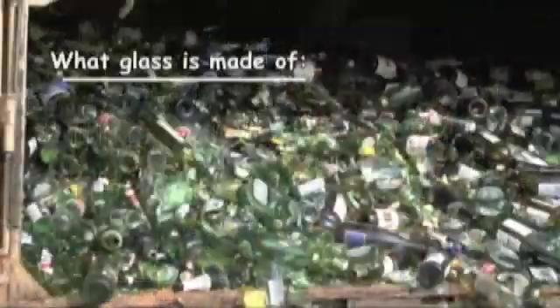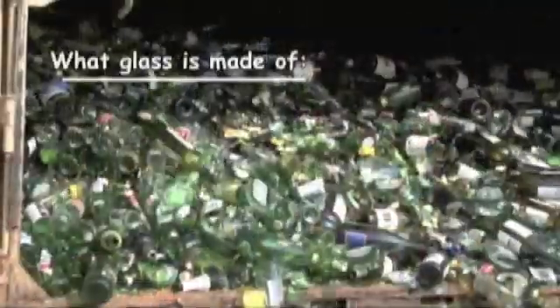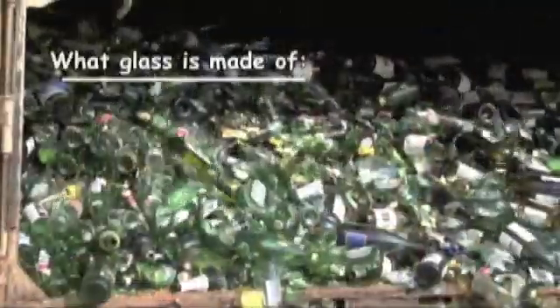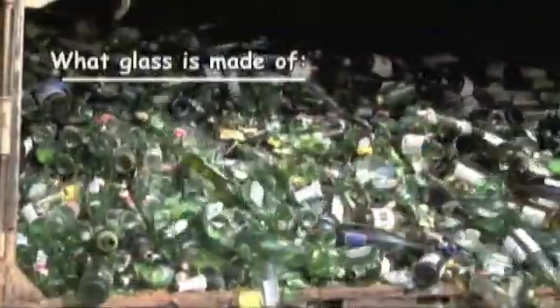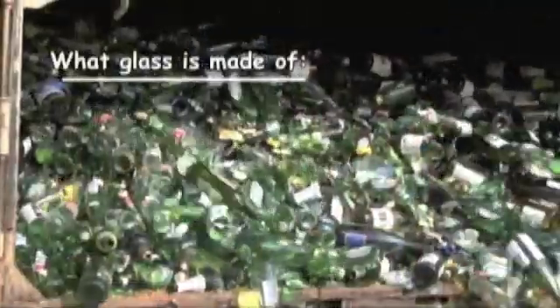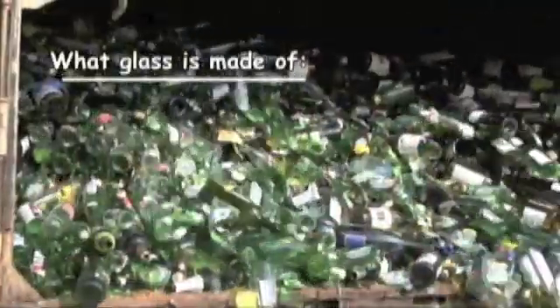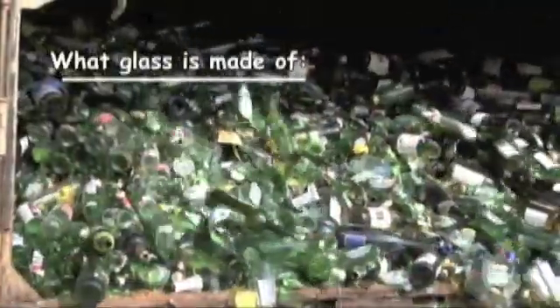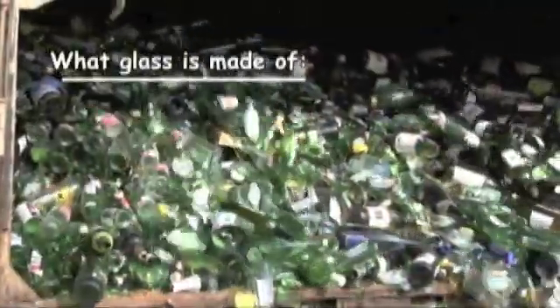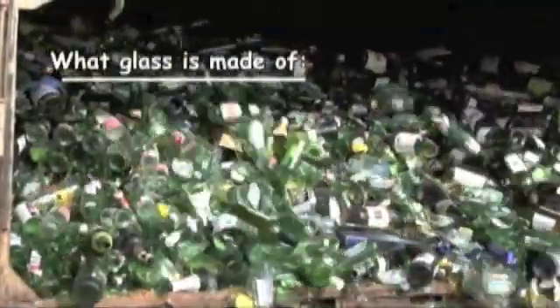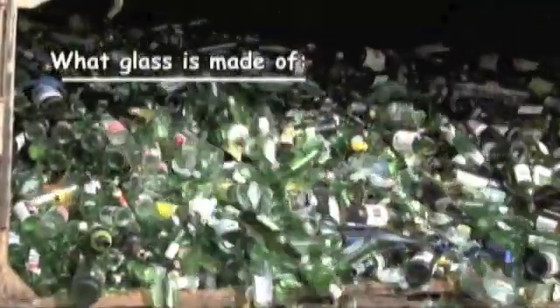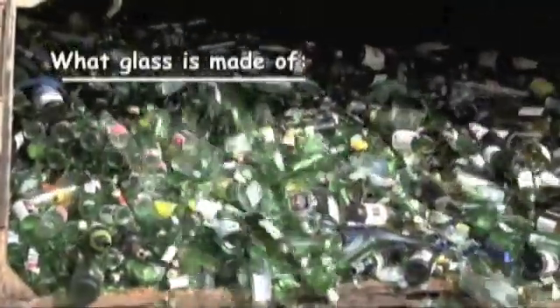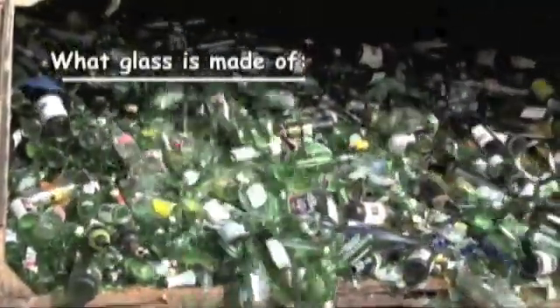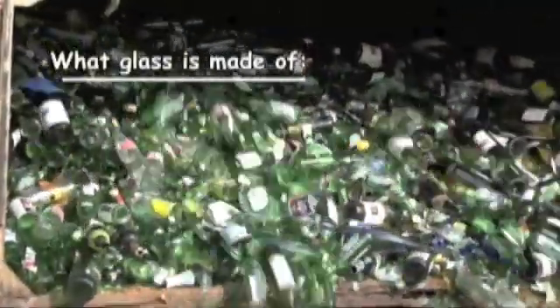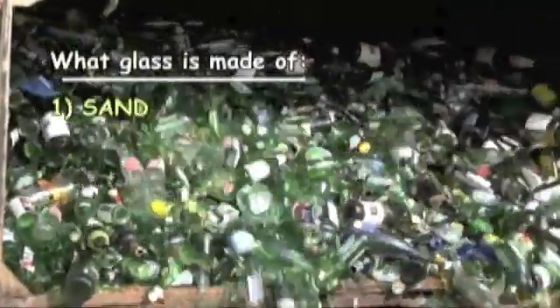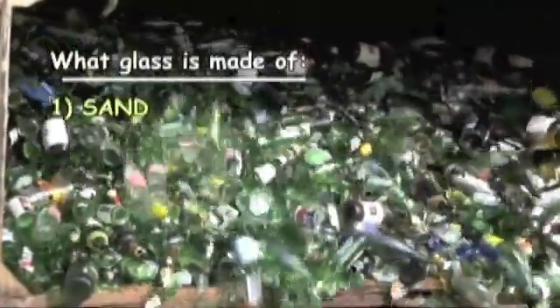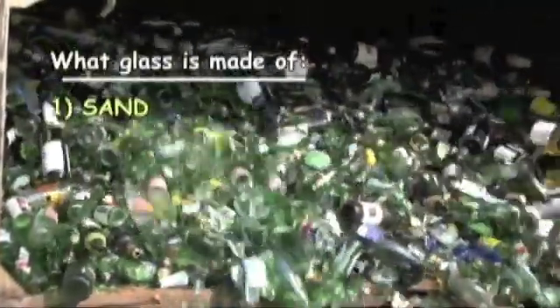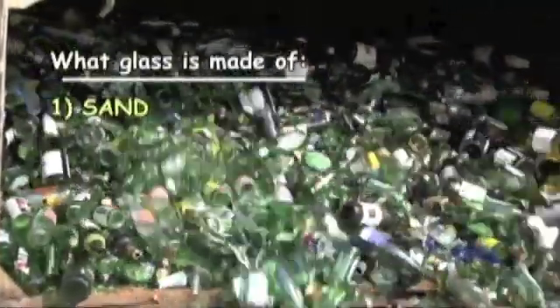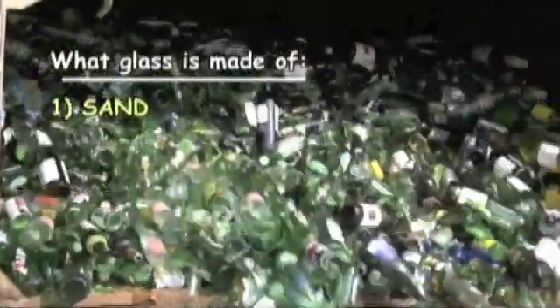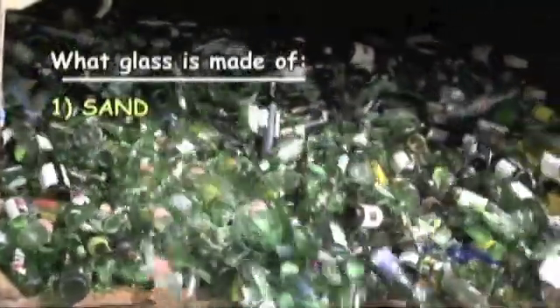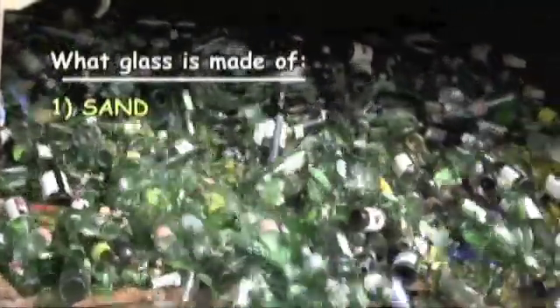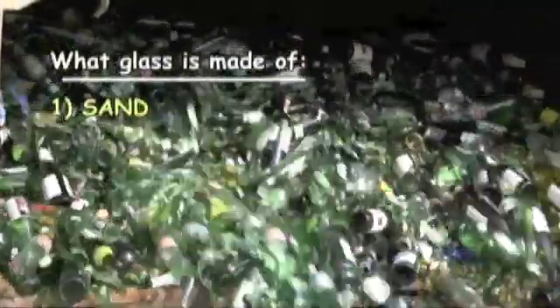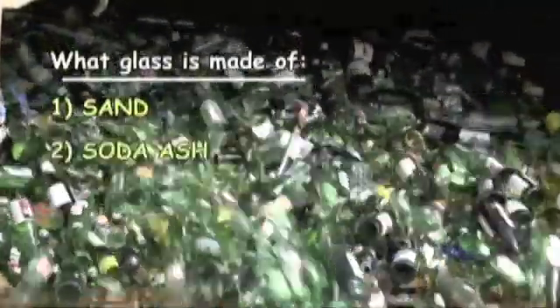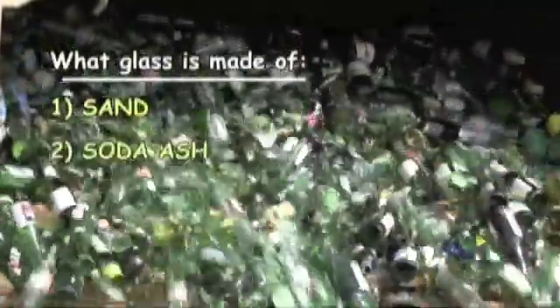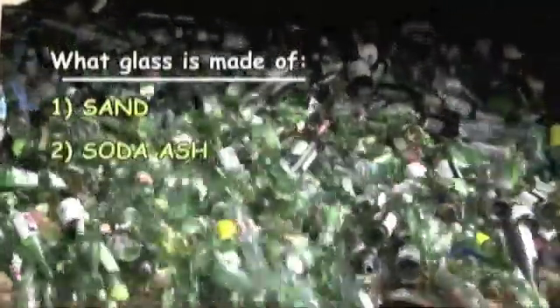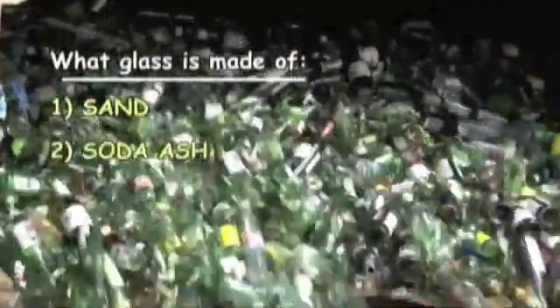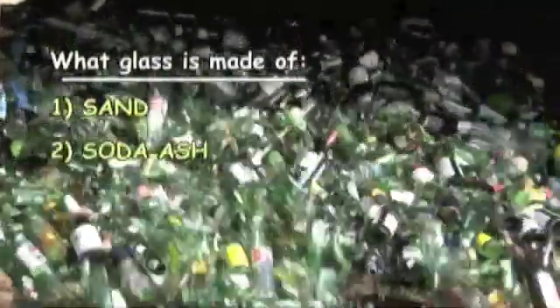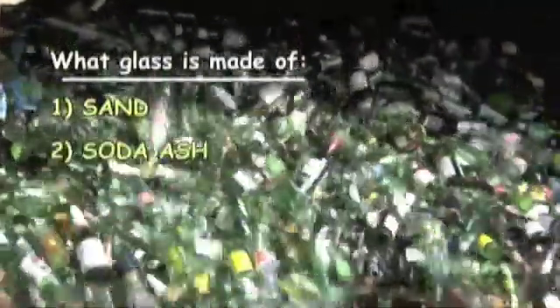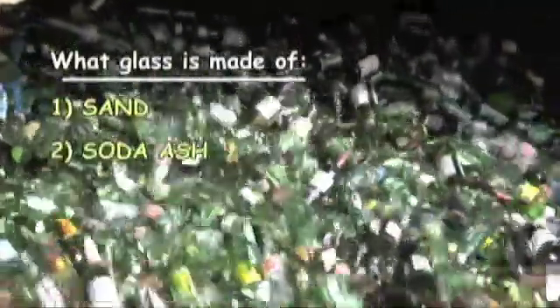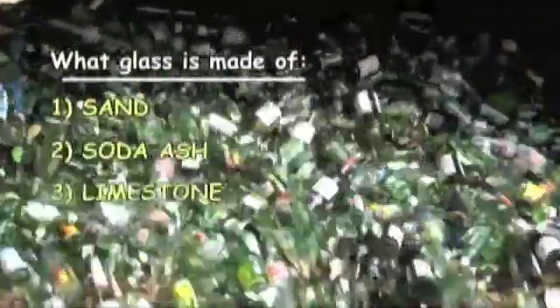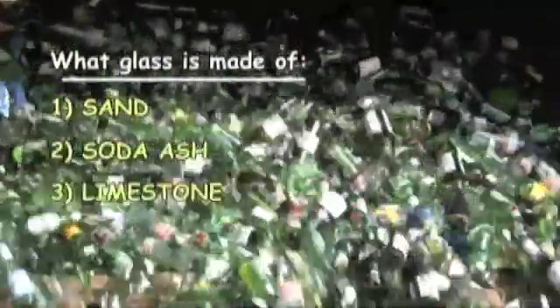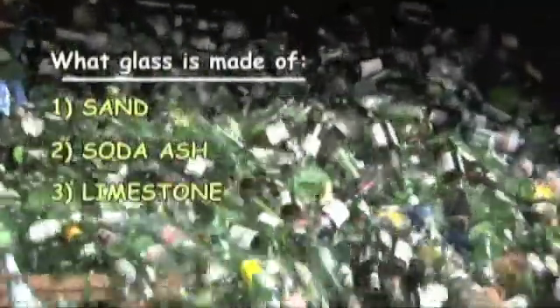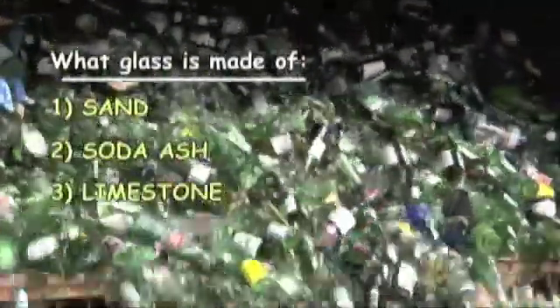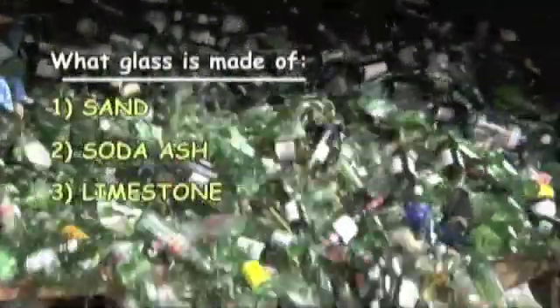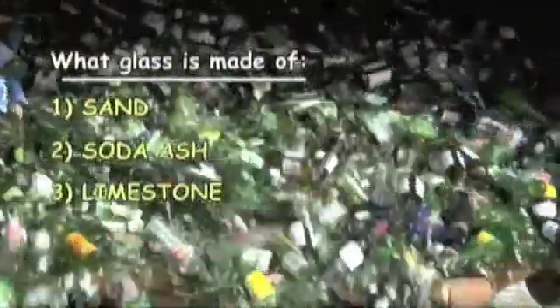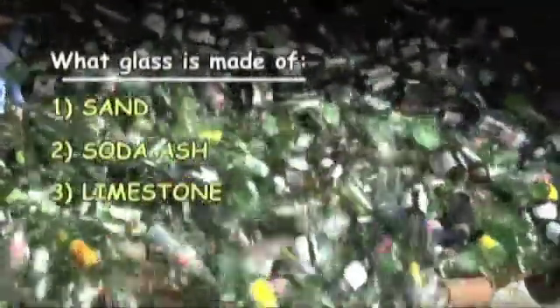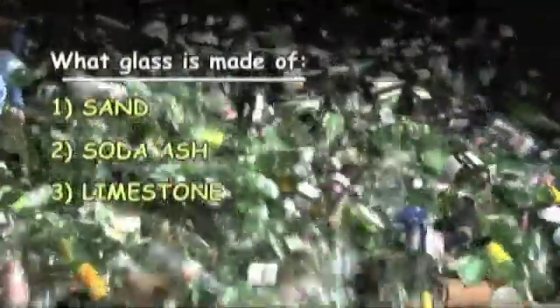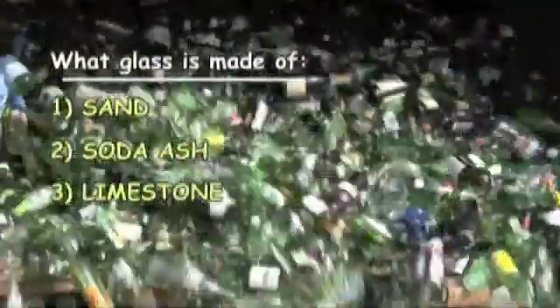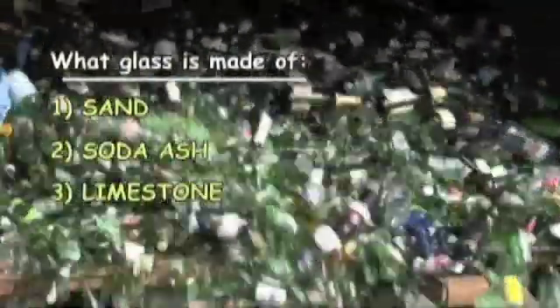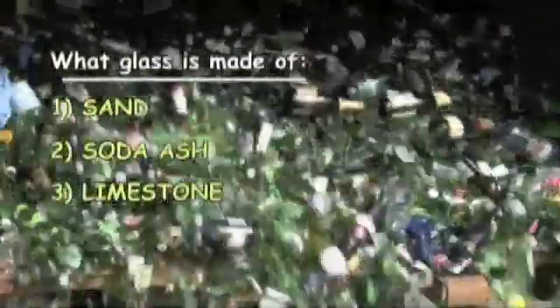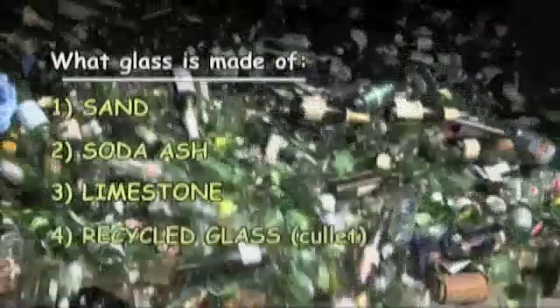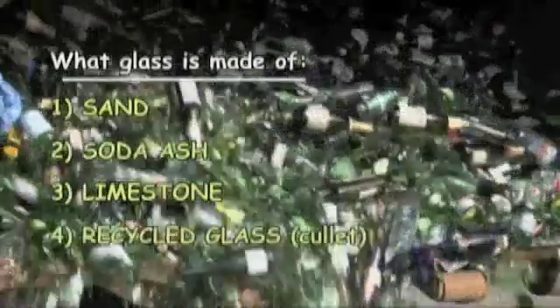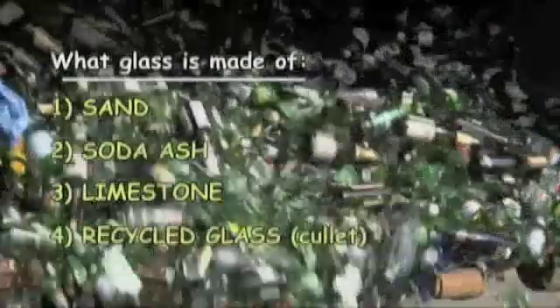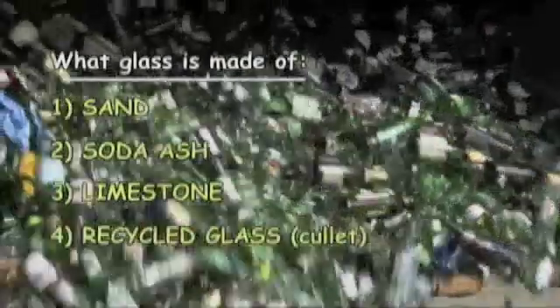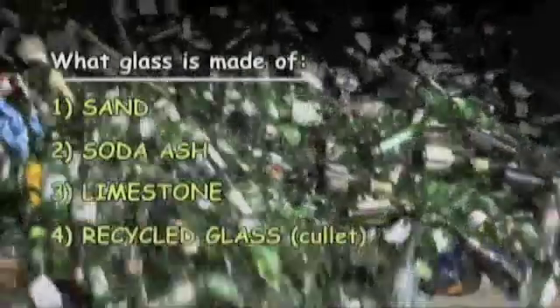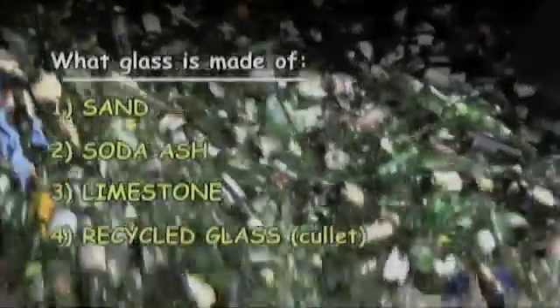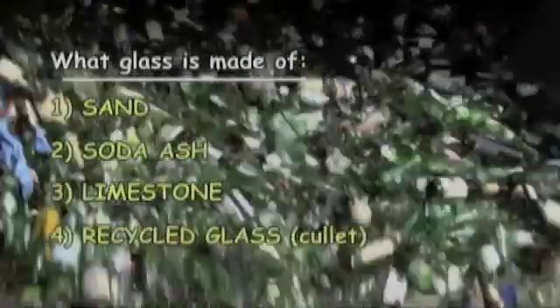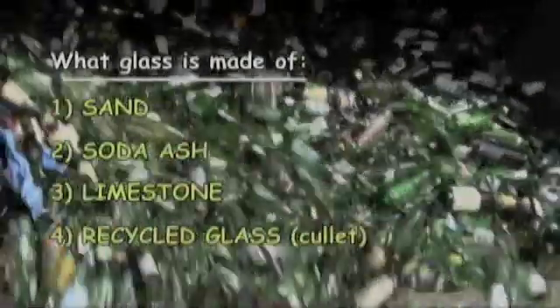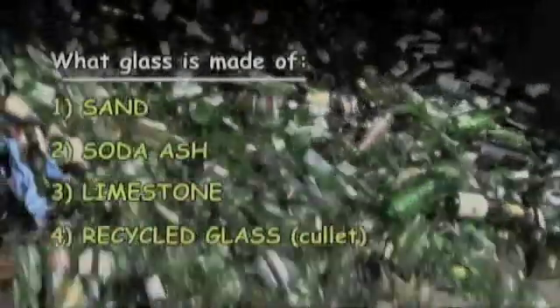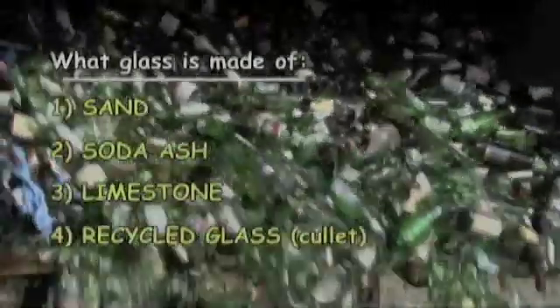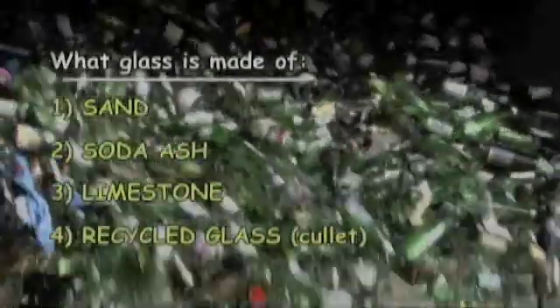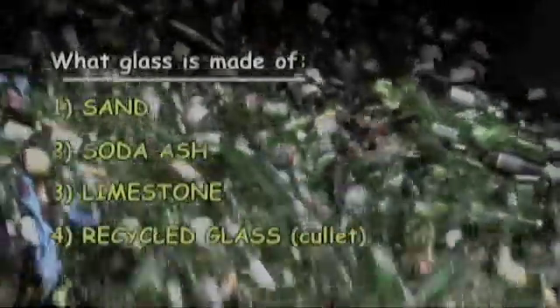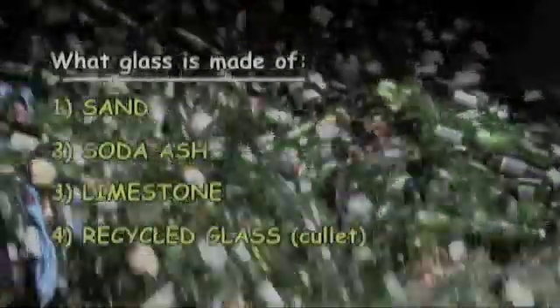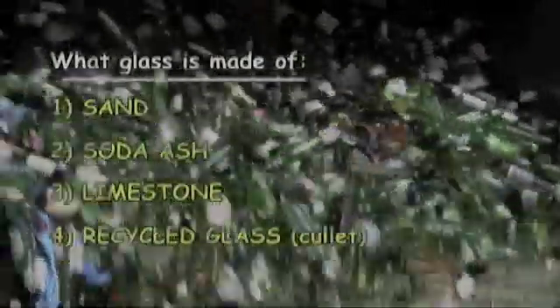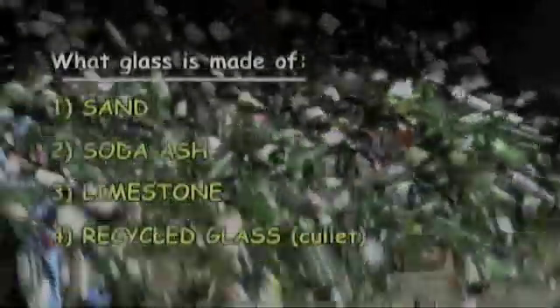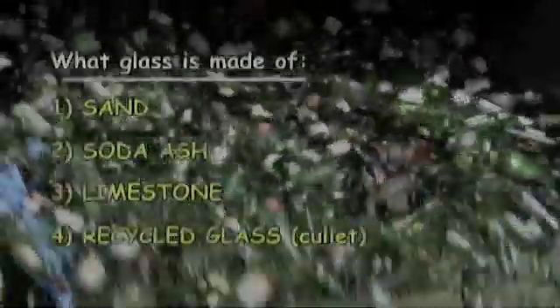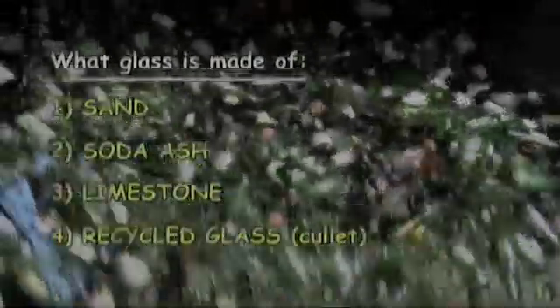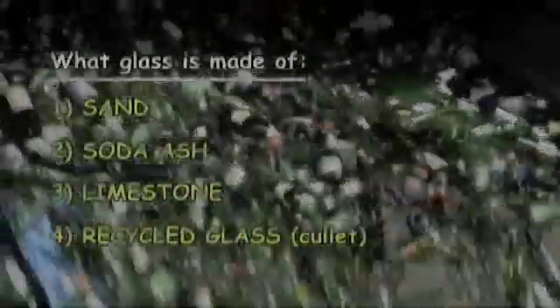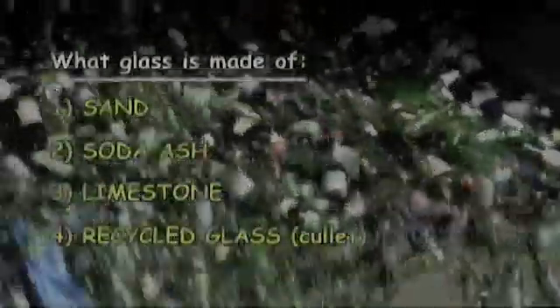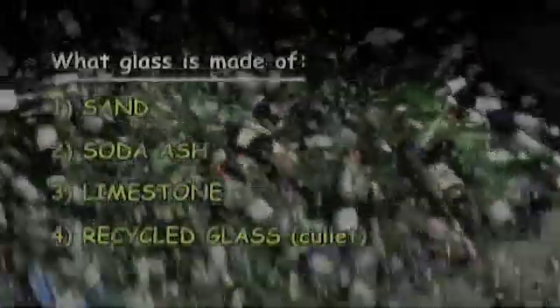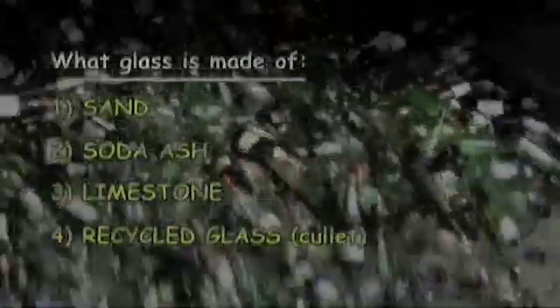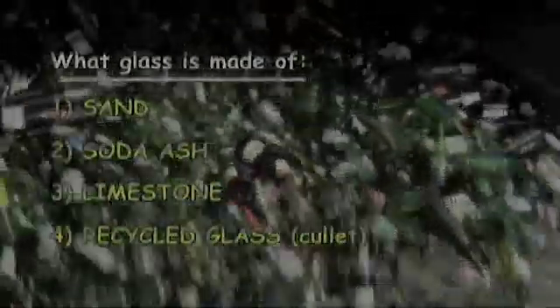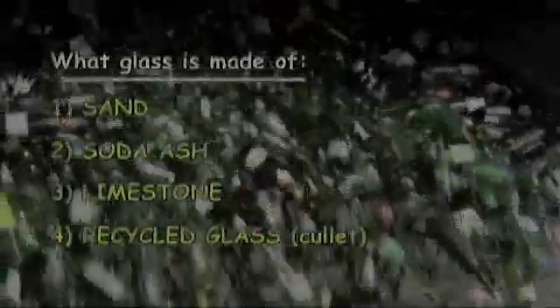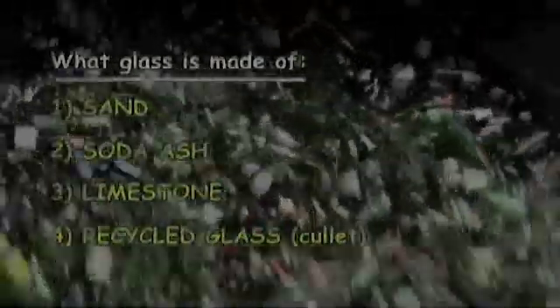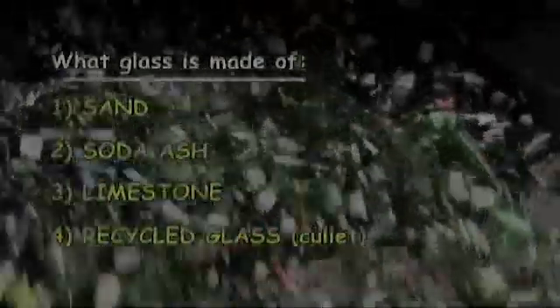Well, basically we have sand, soda ash, limestone, and recycled glass color.